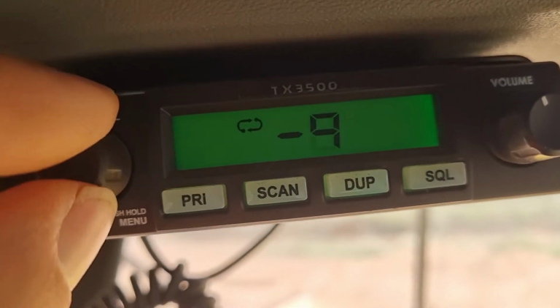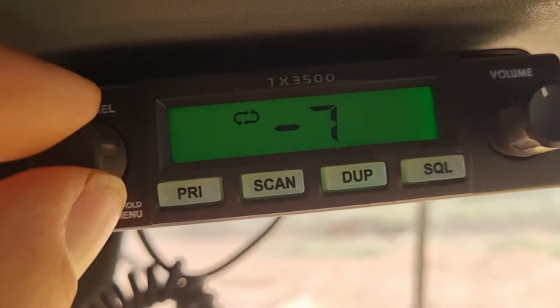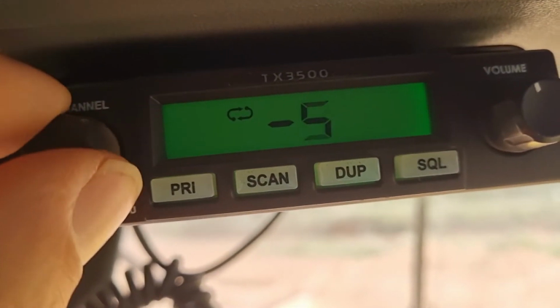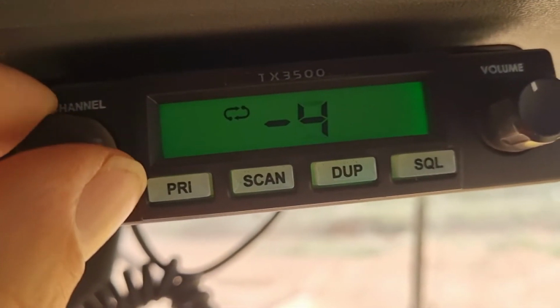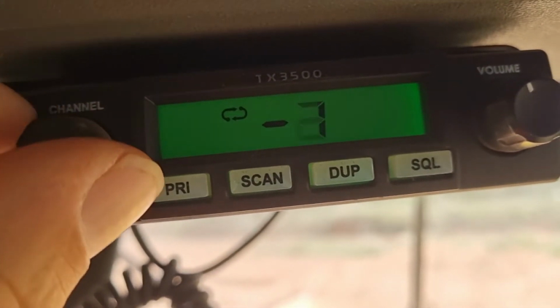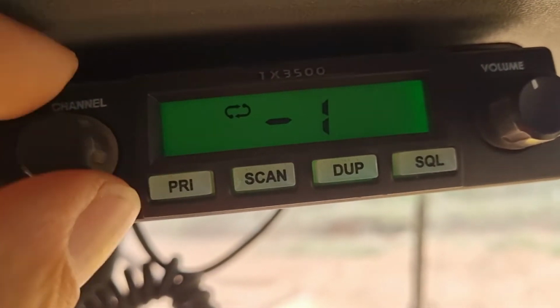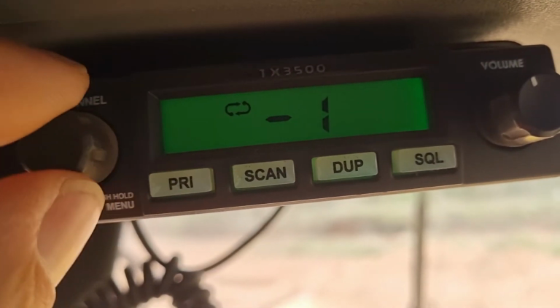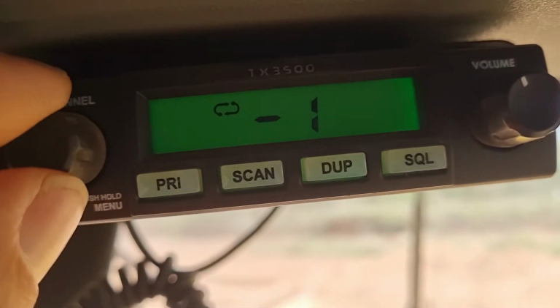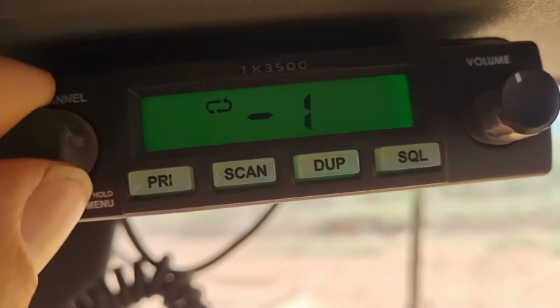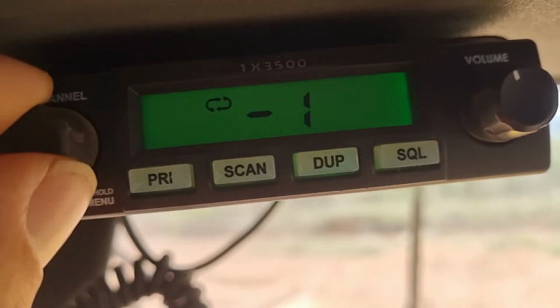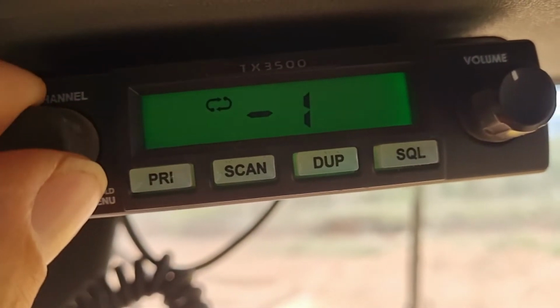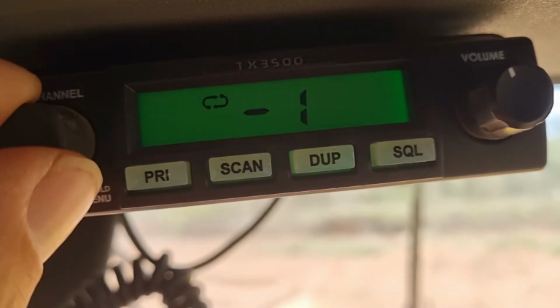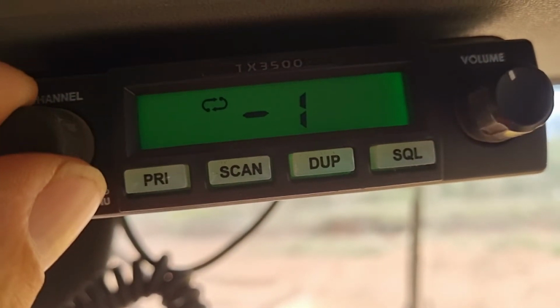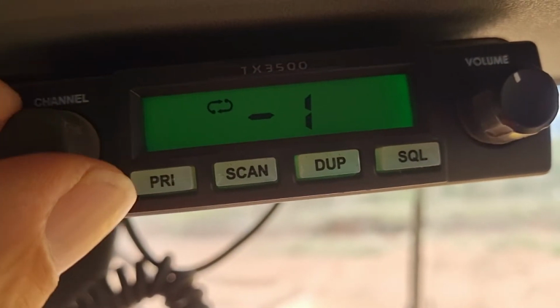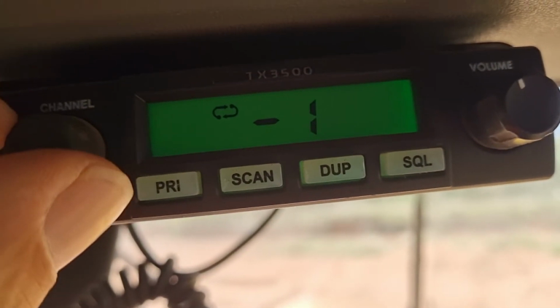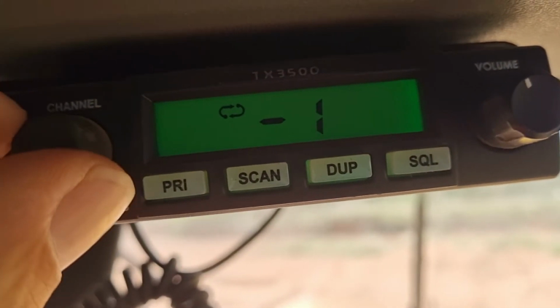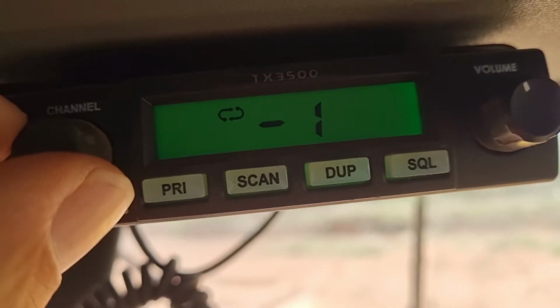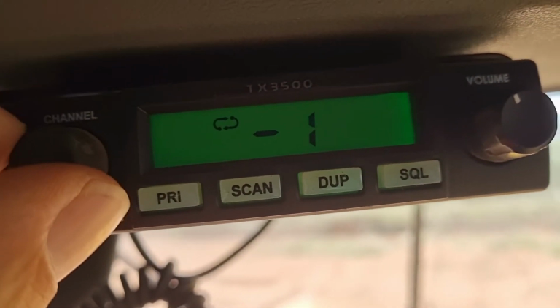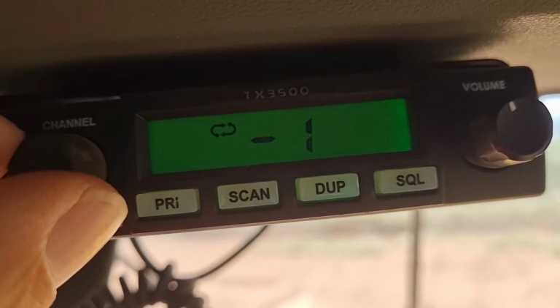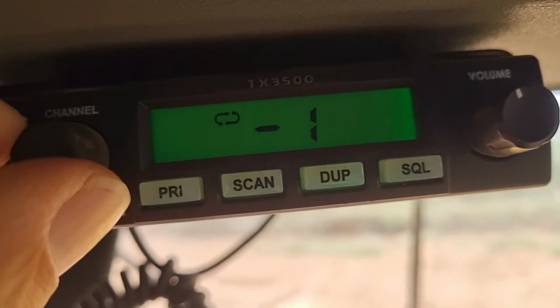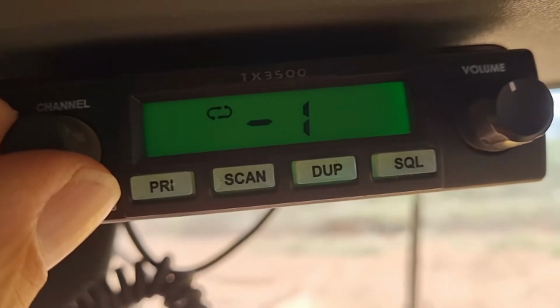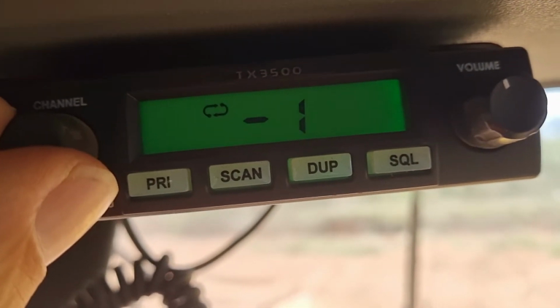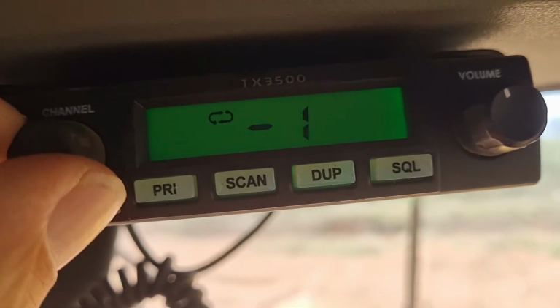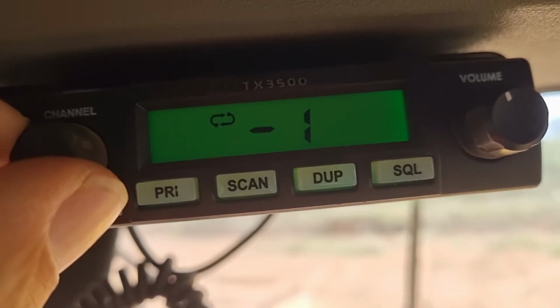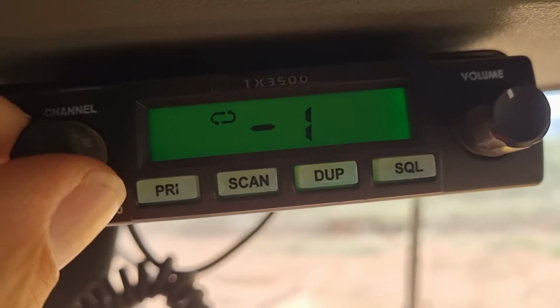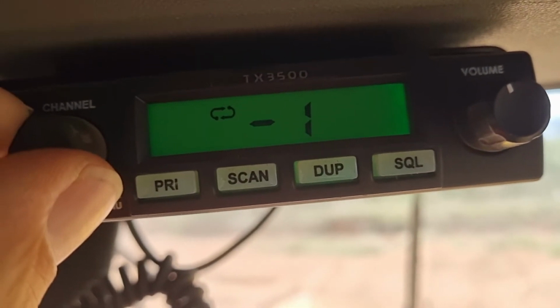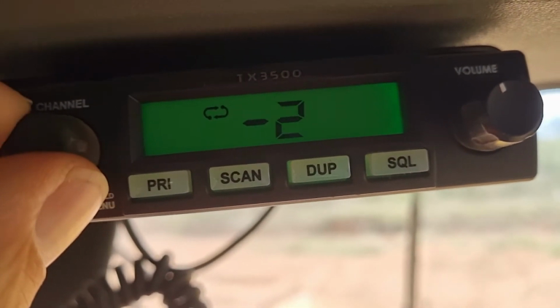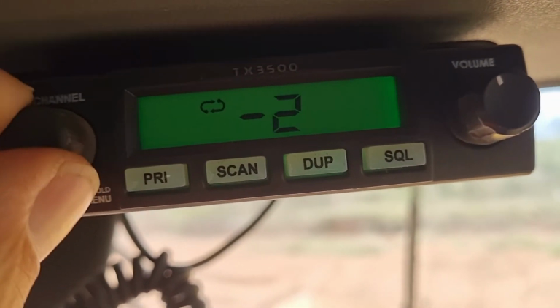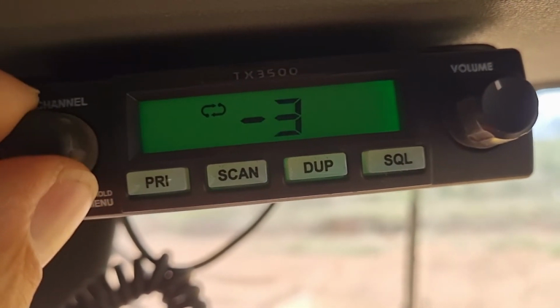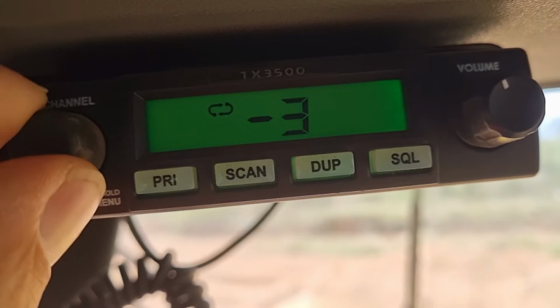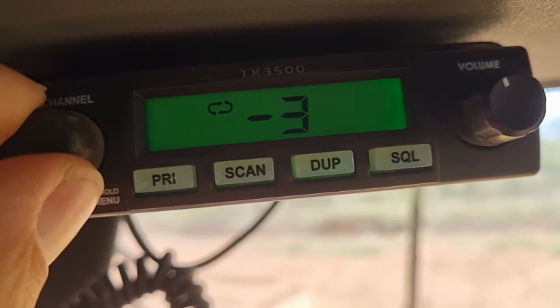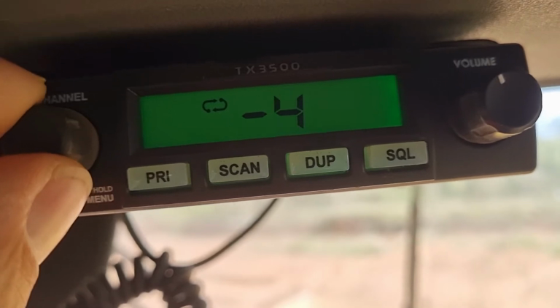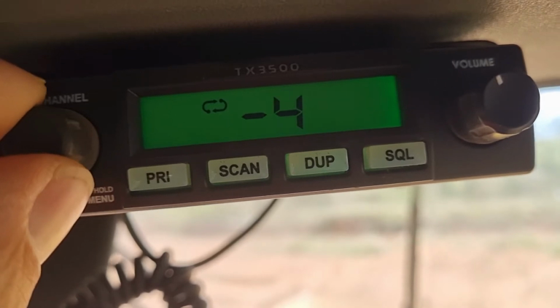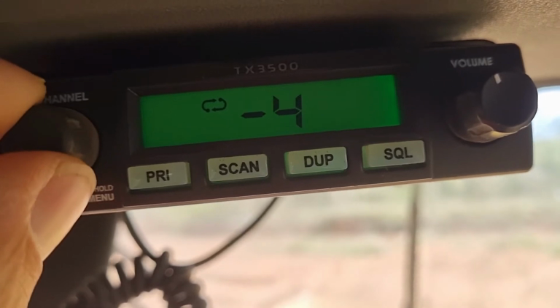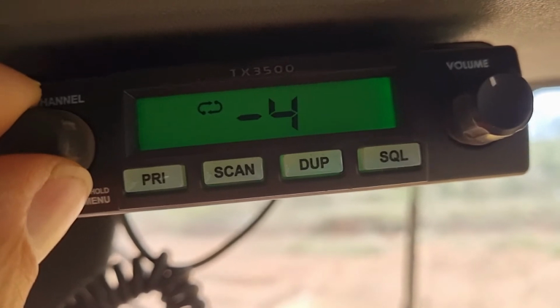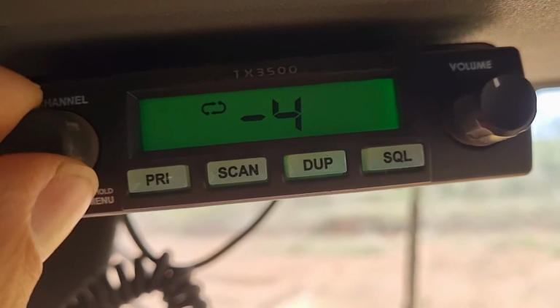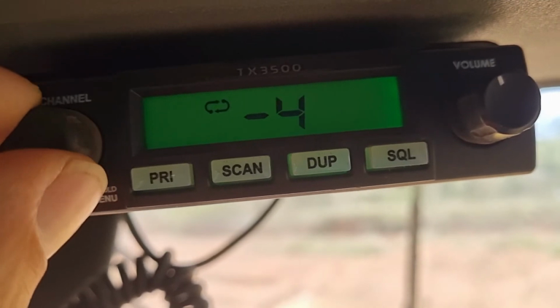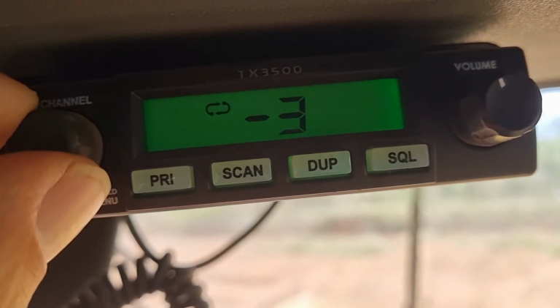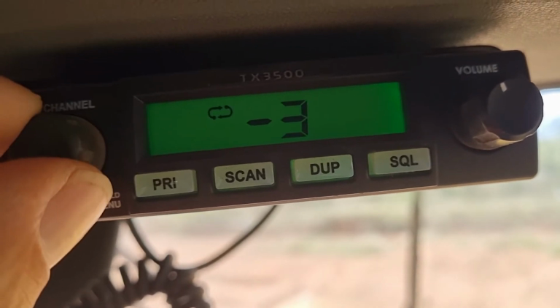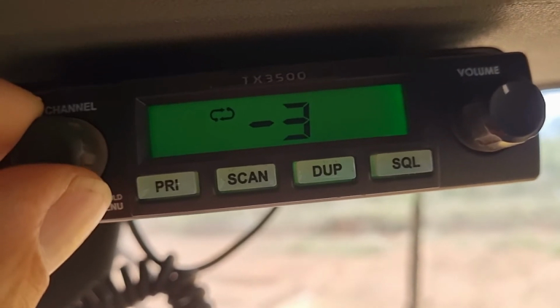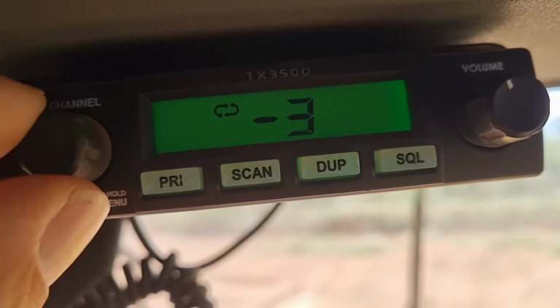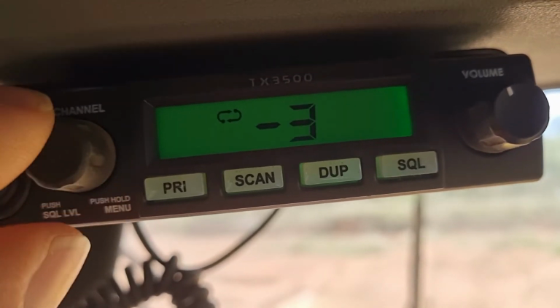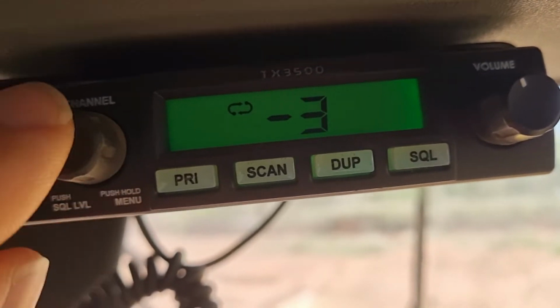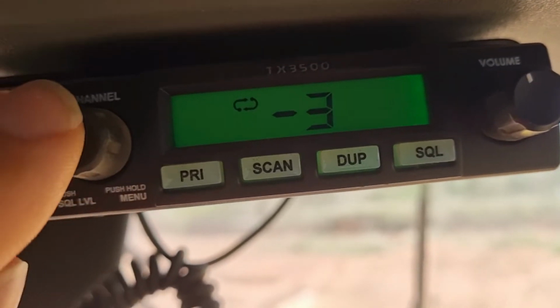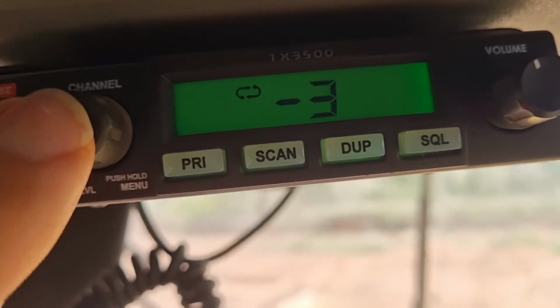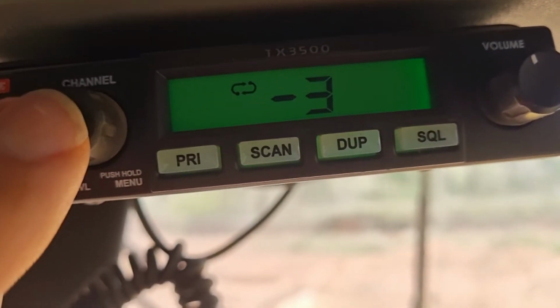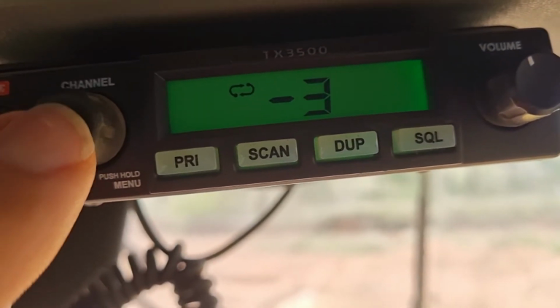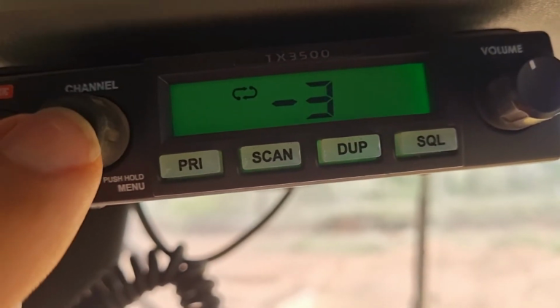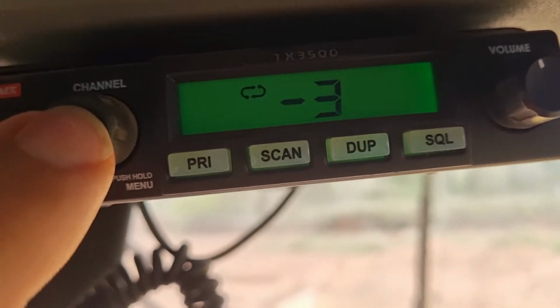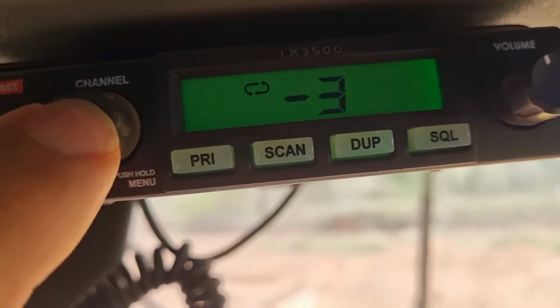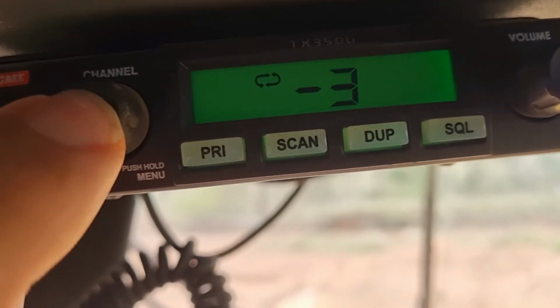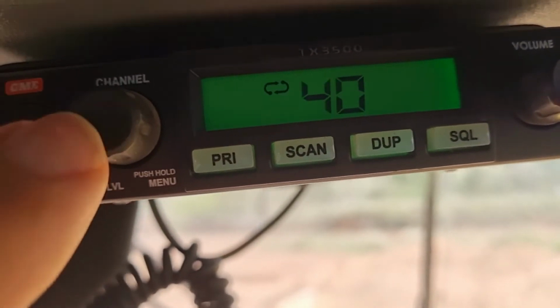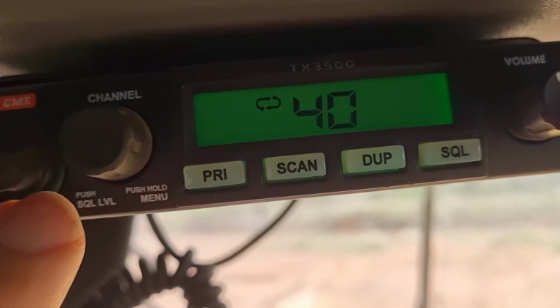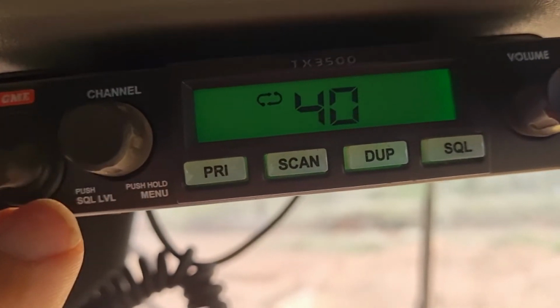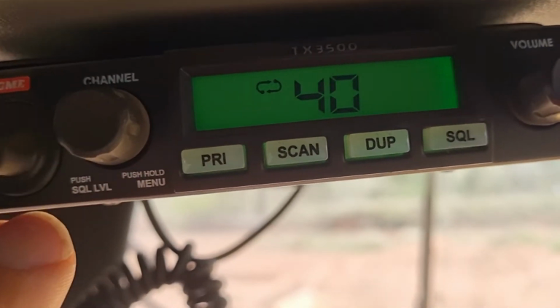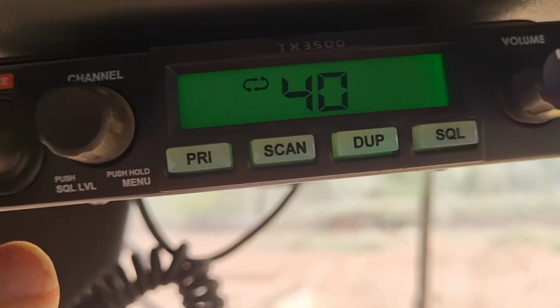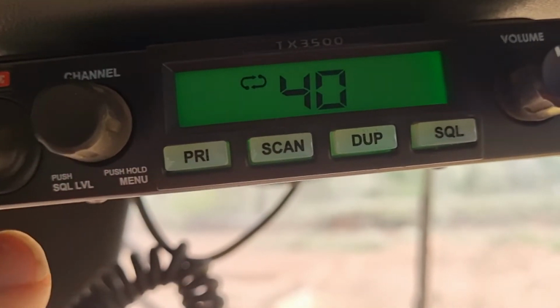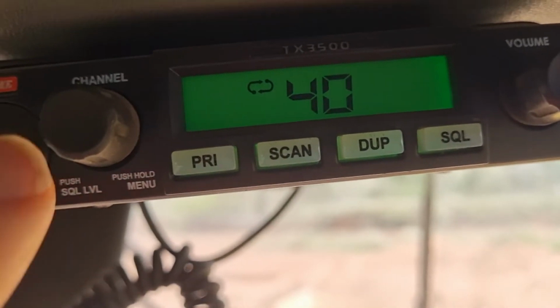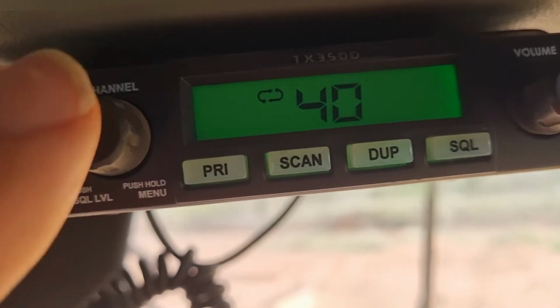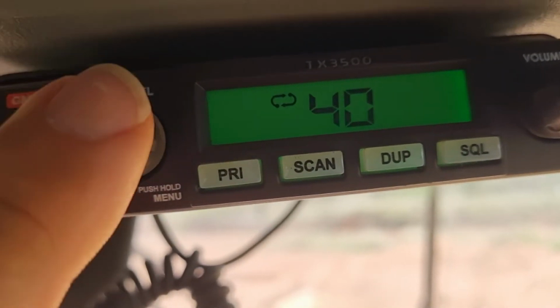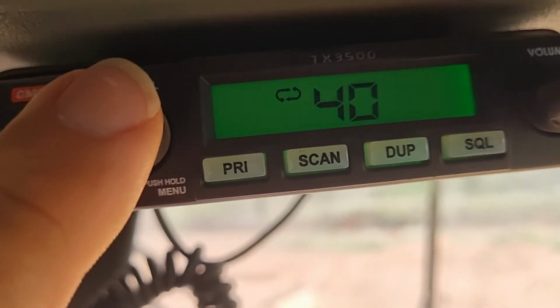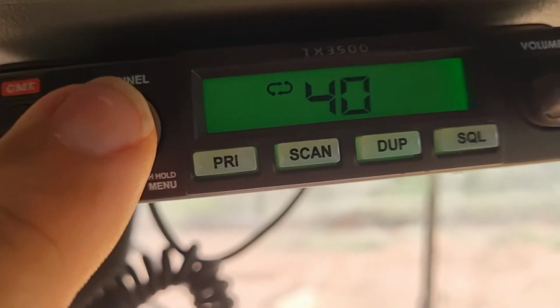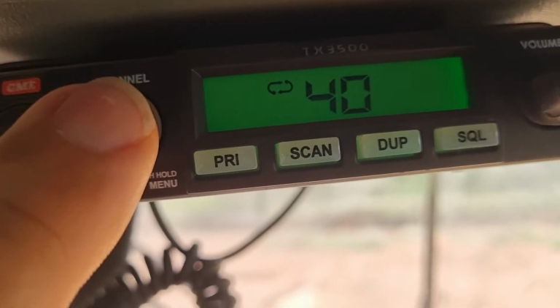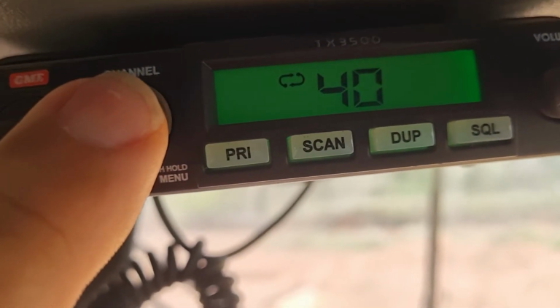I like to leave my squelch at 3 or 4. That's a good medium range.